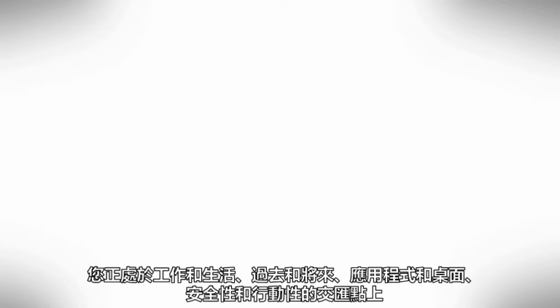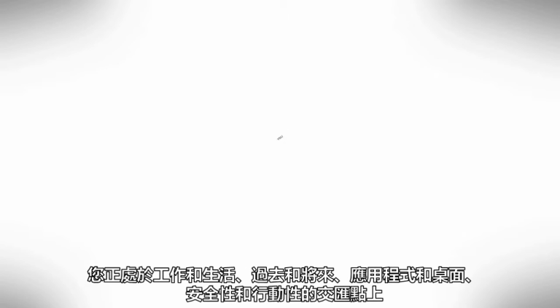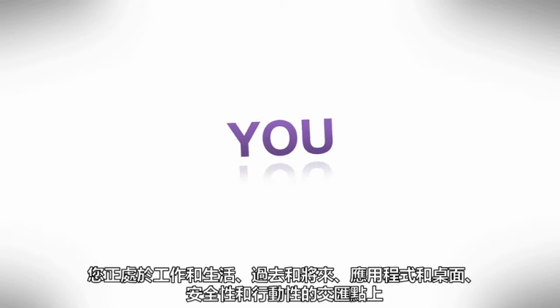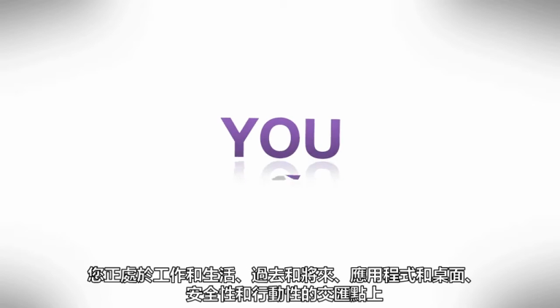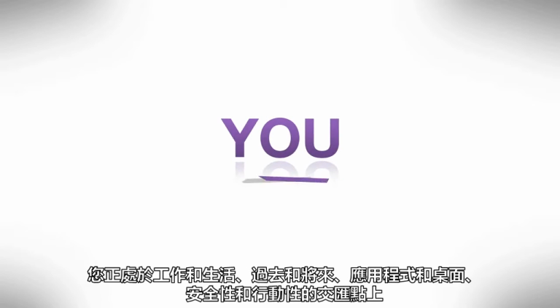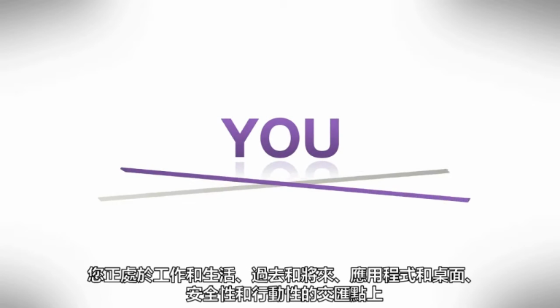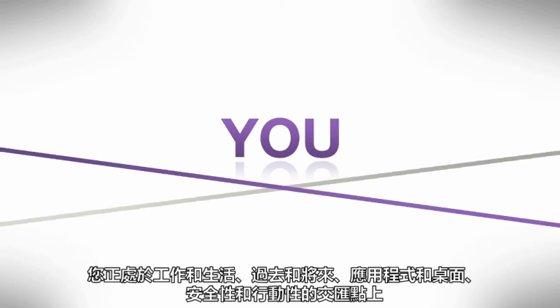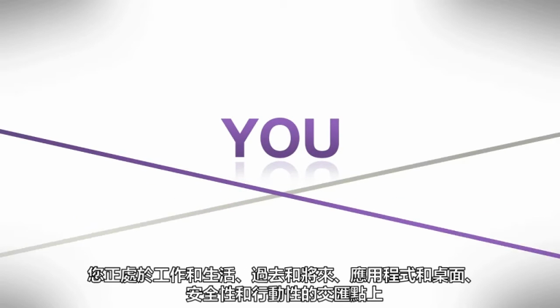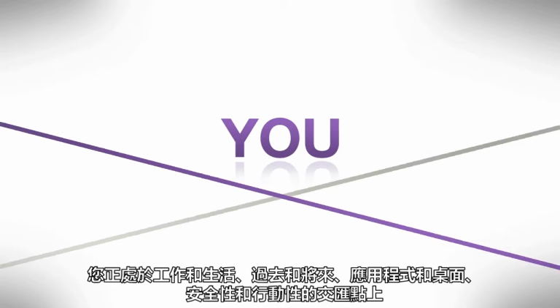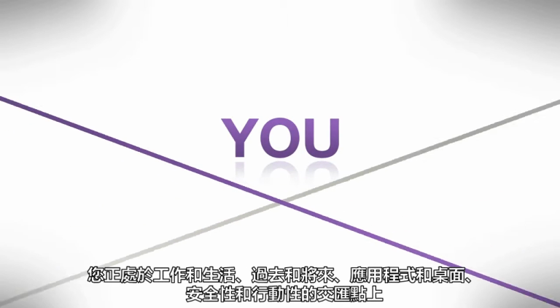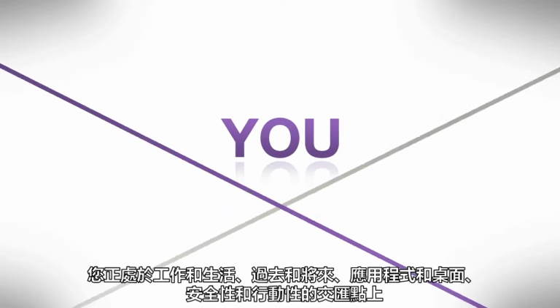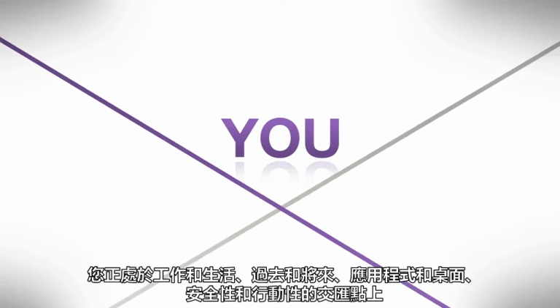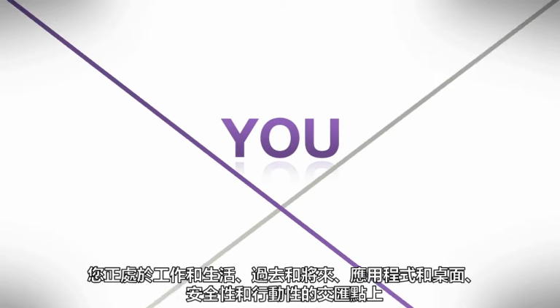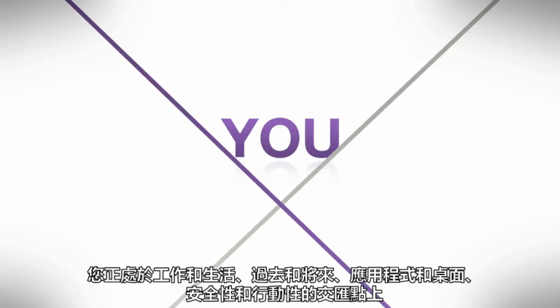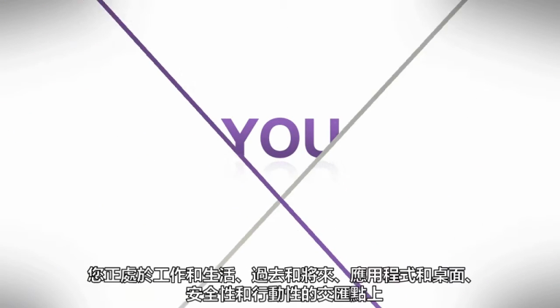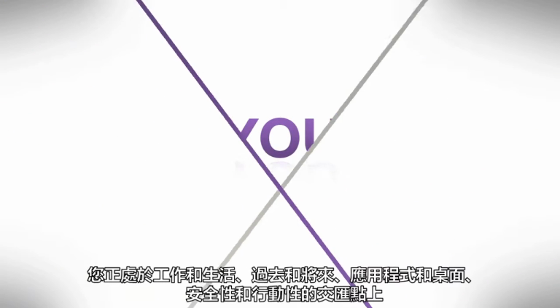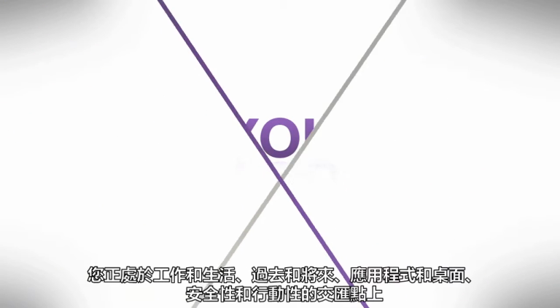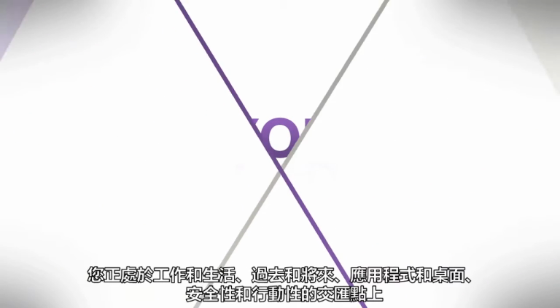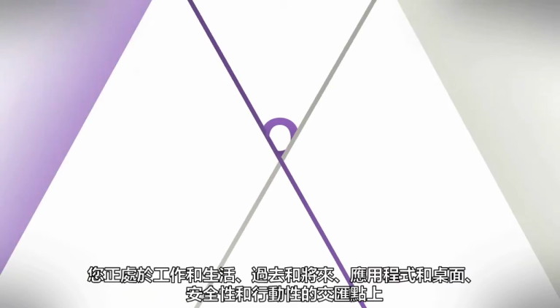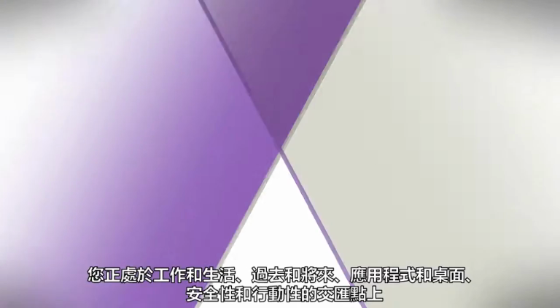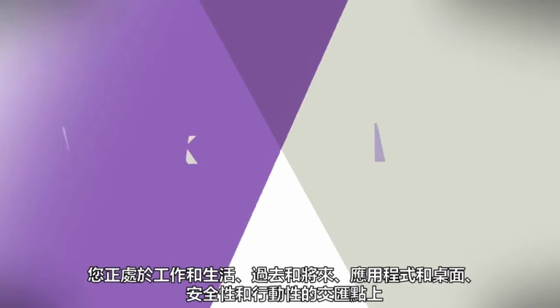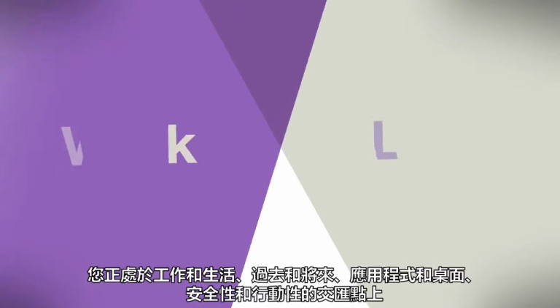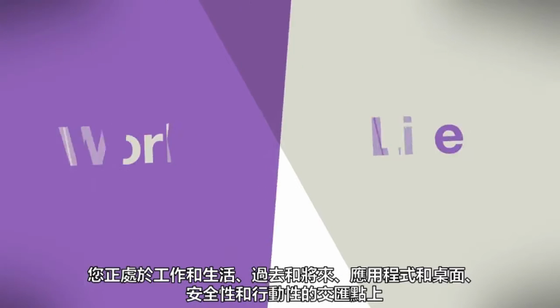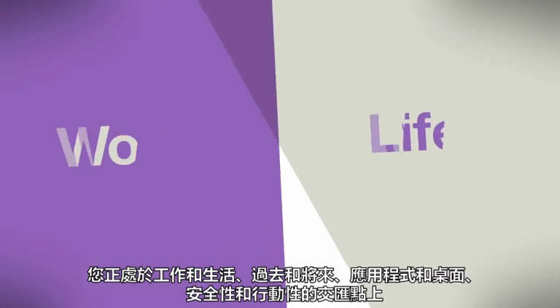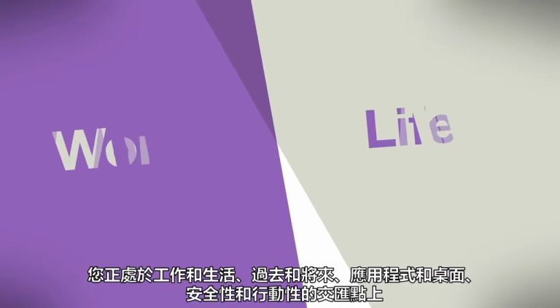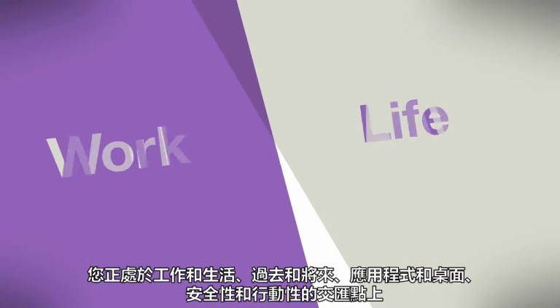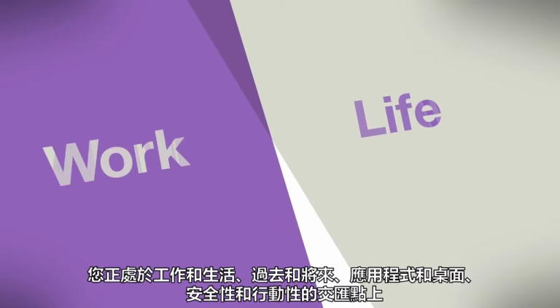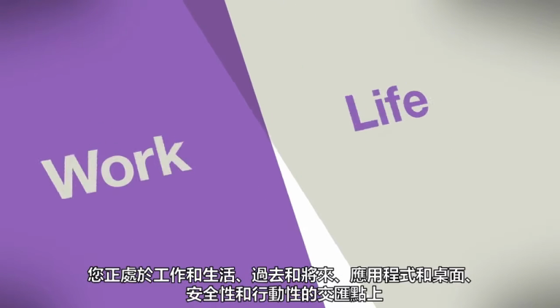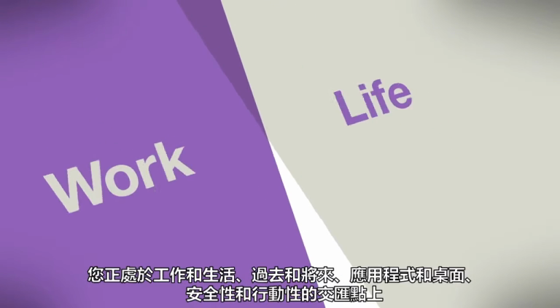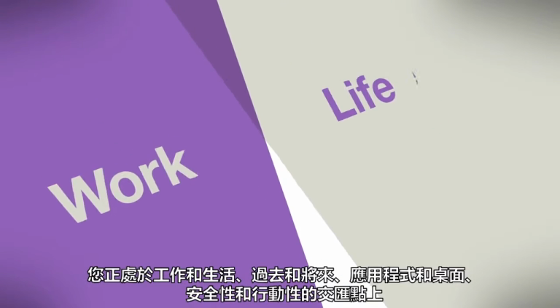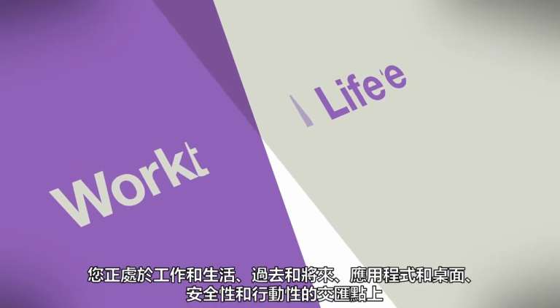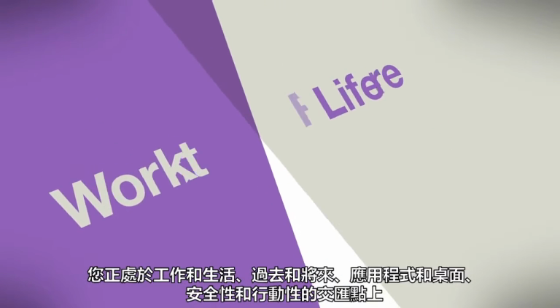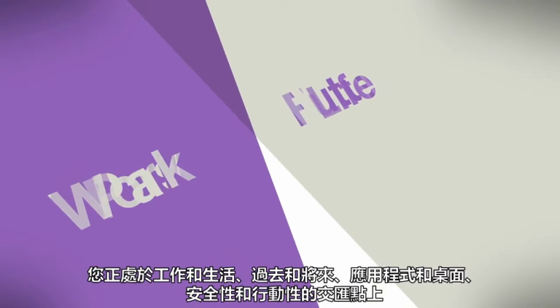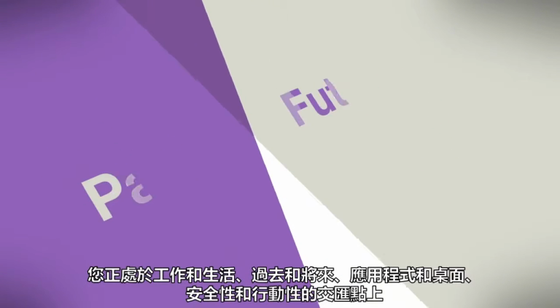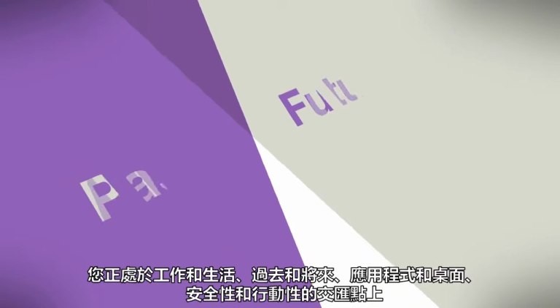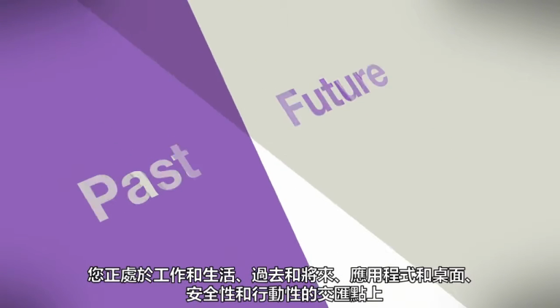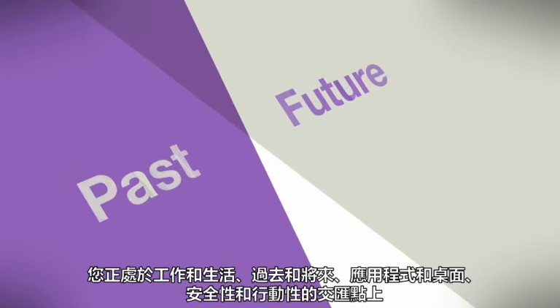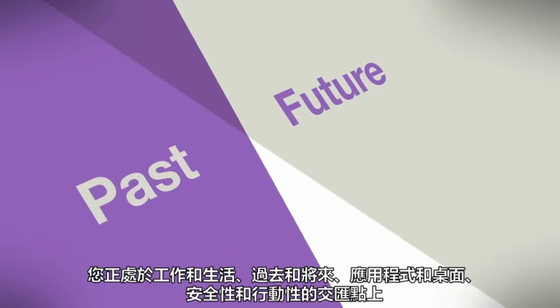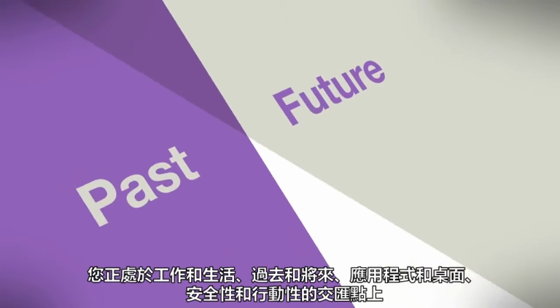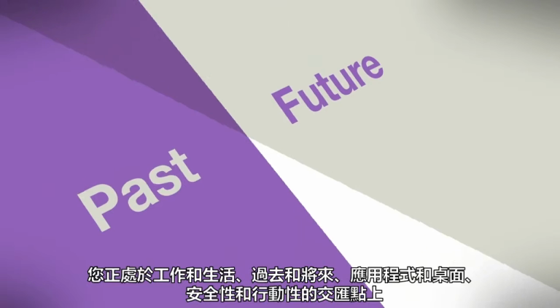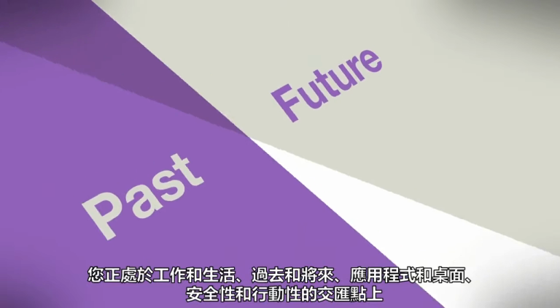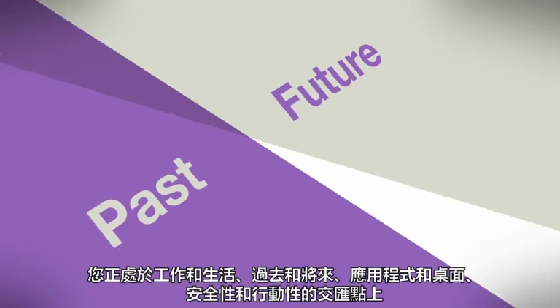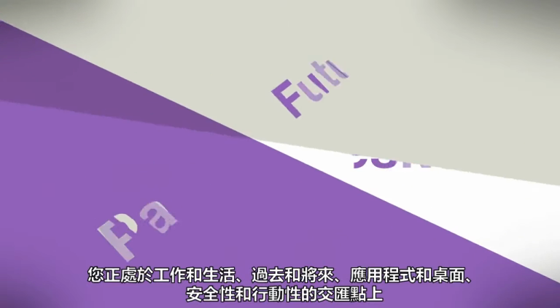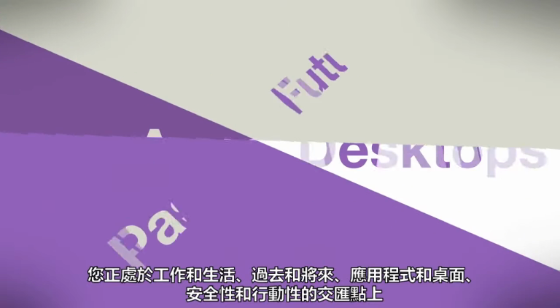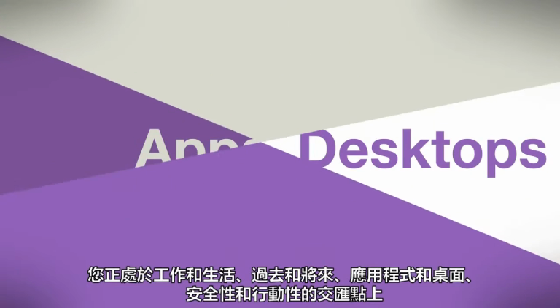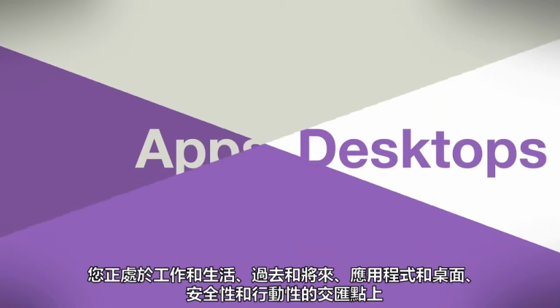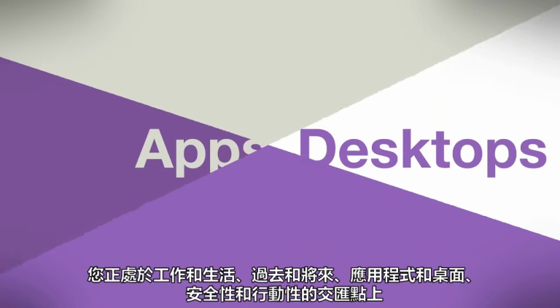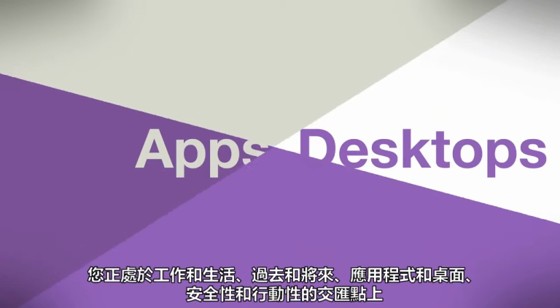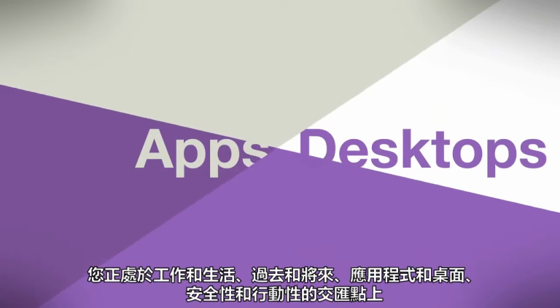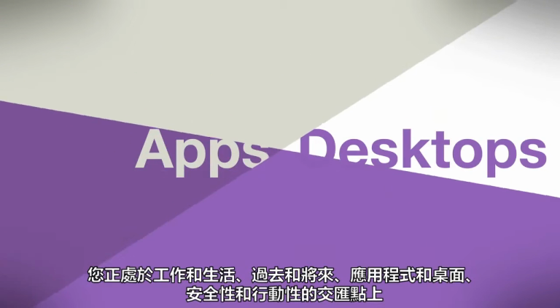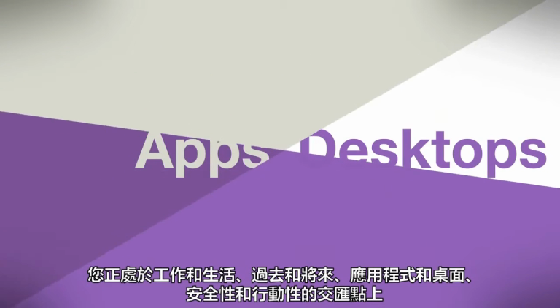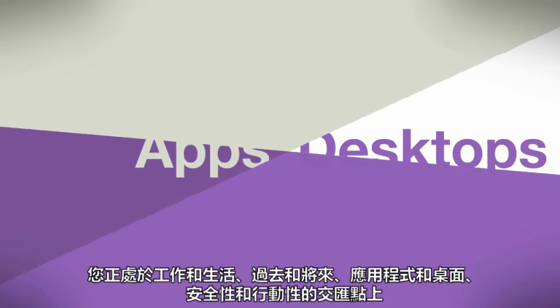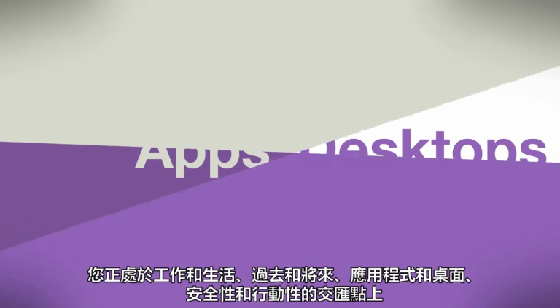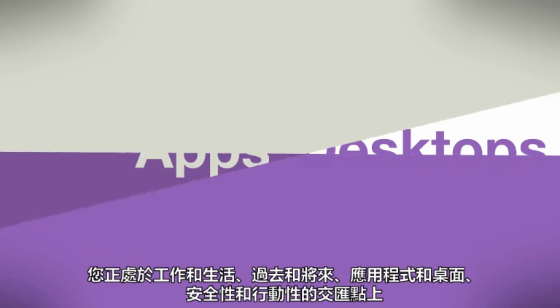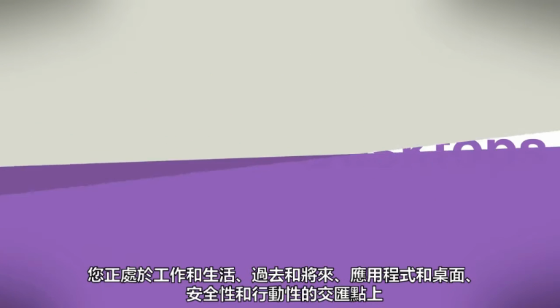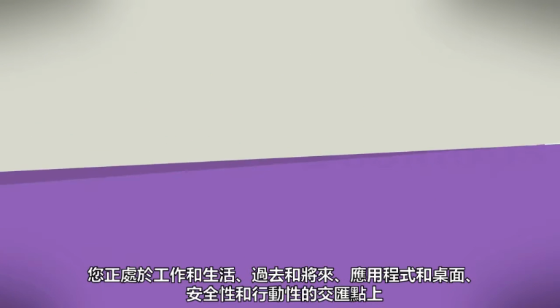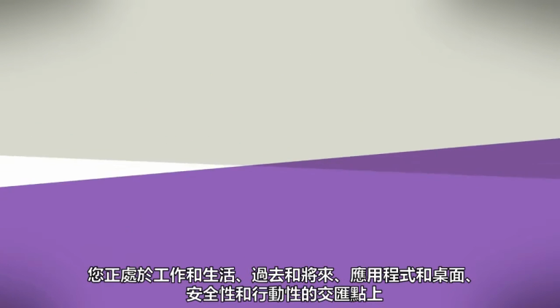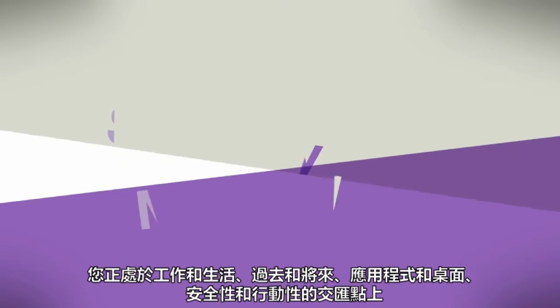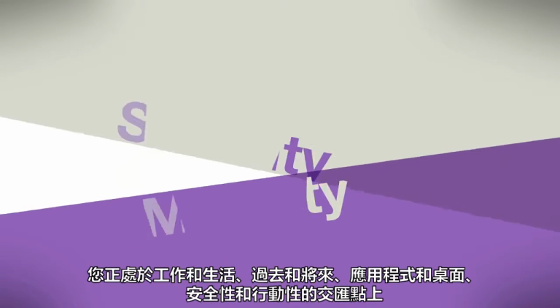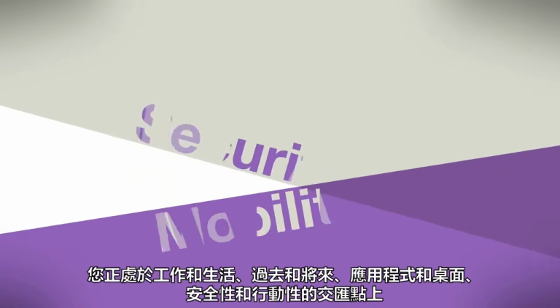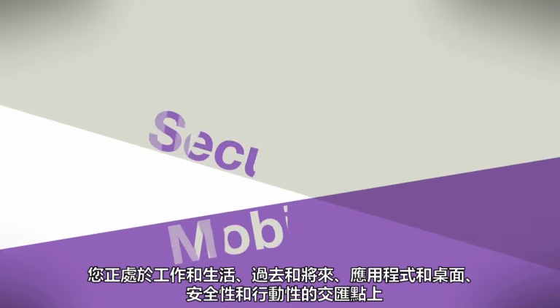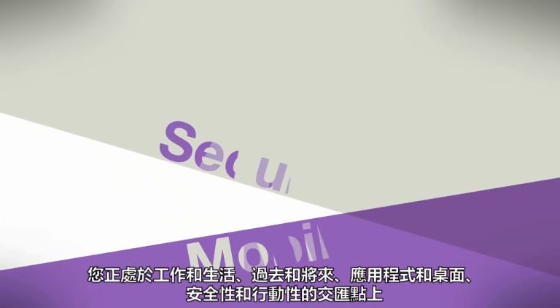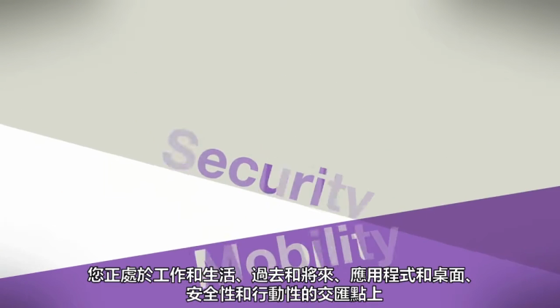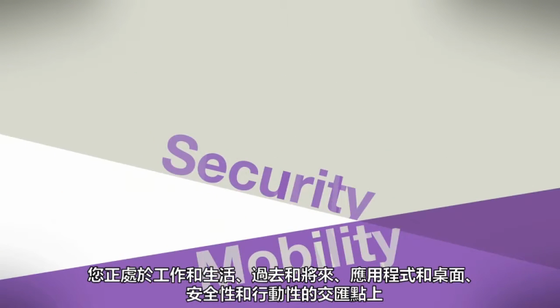You are here, at the intersection of work and life. Past and future, apps and desktops, security and mobility.